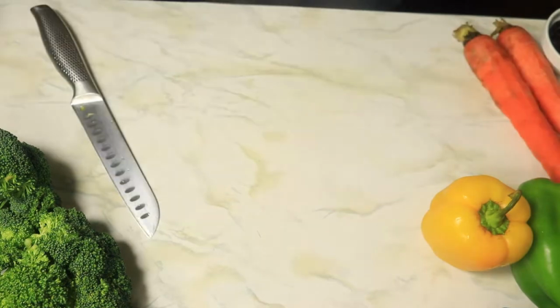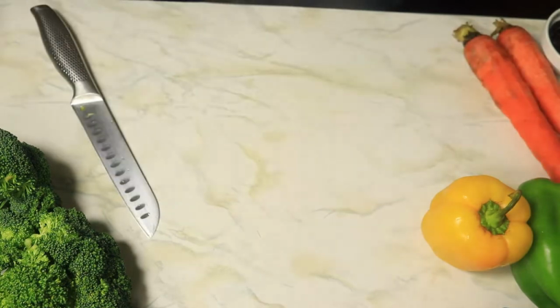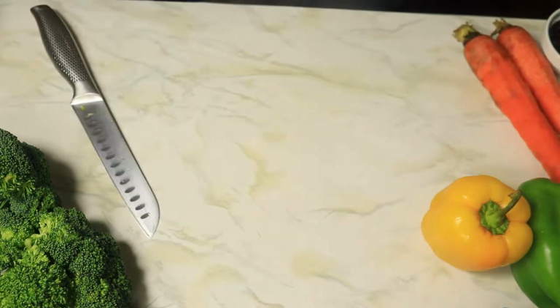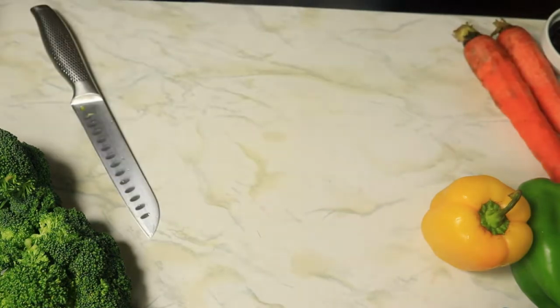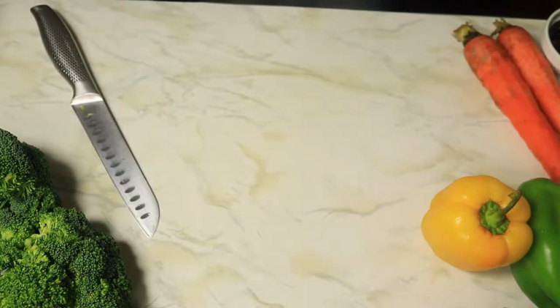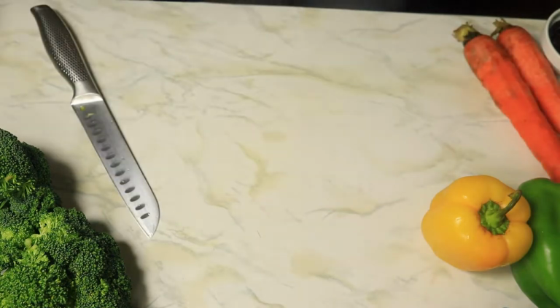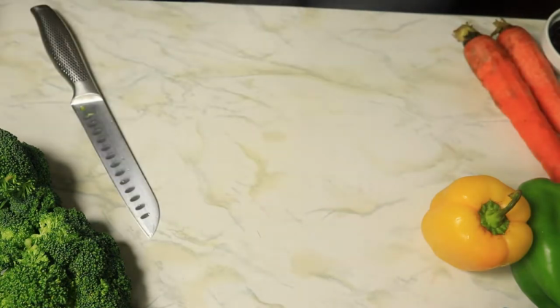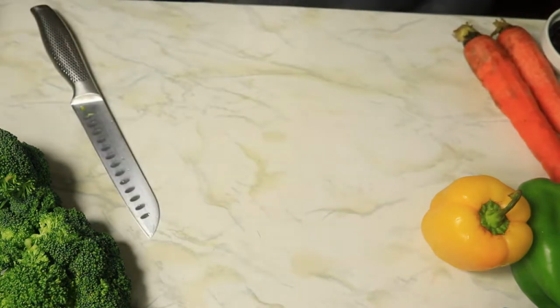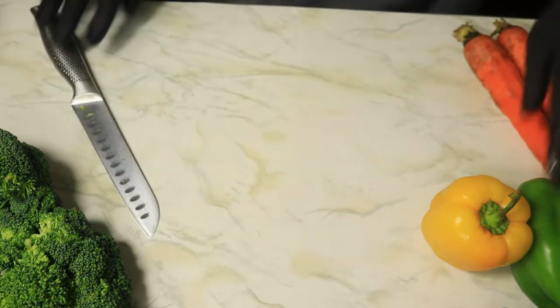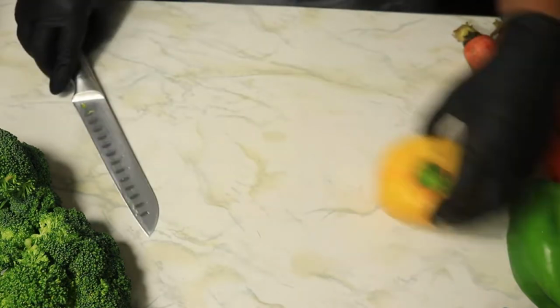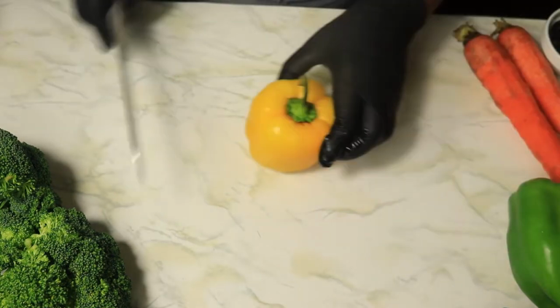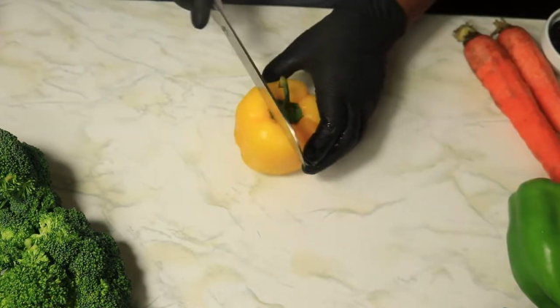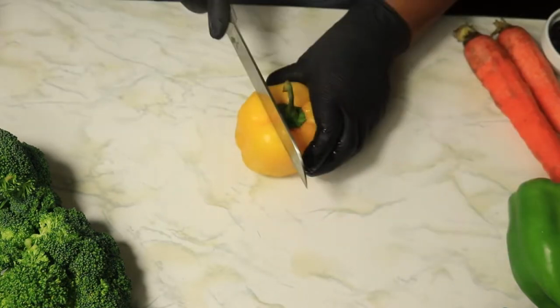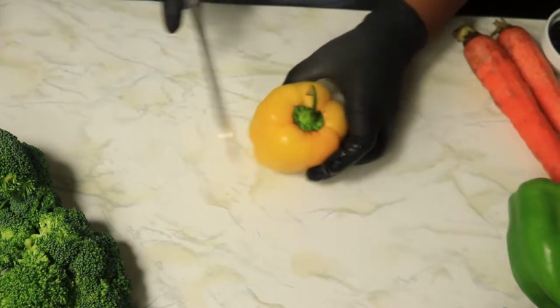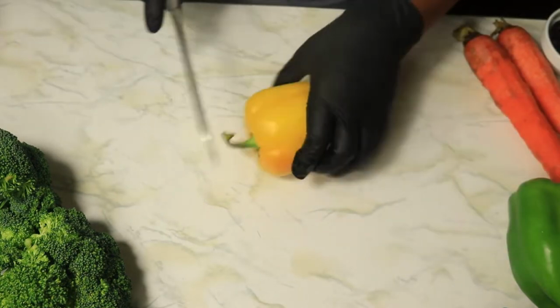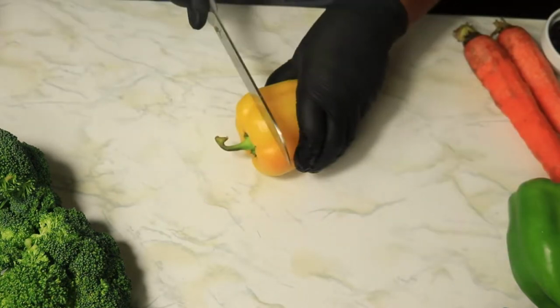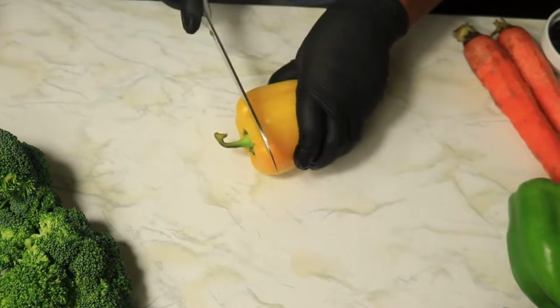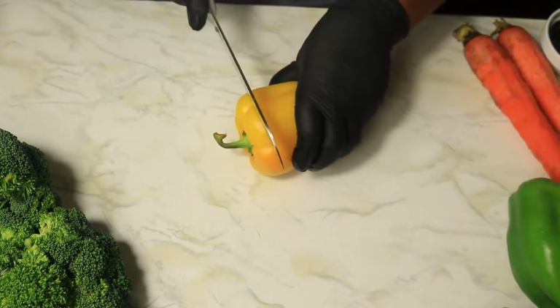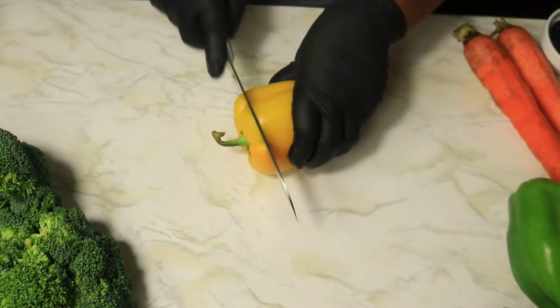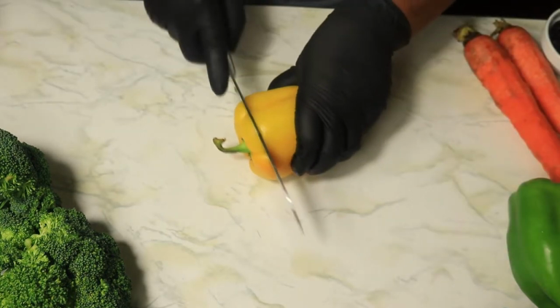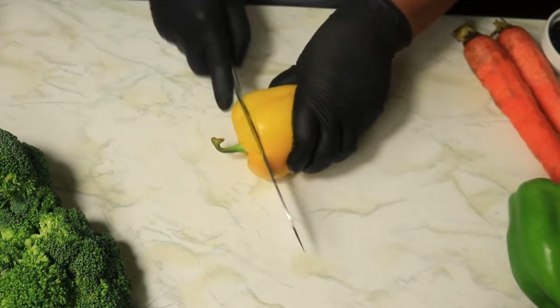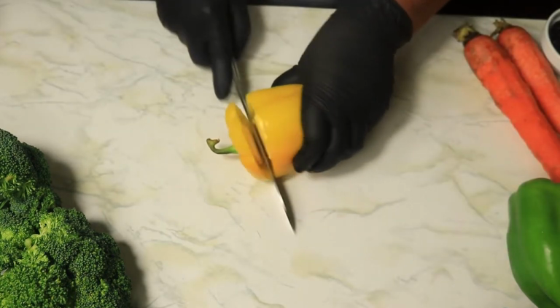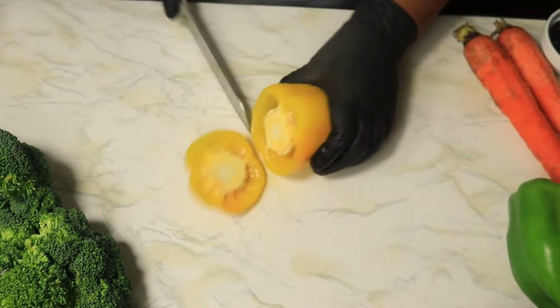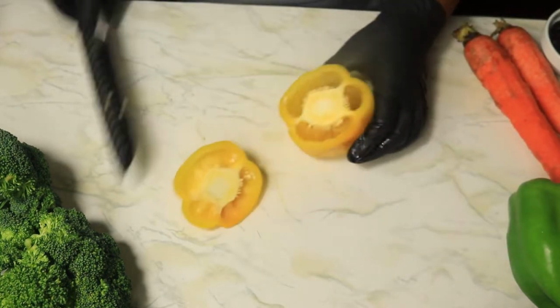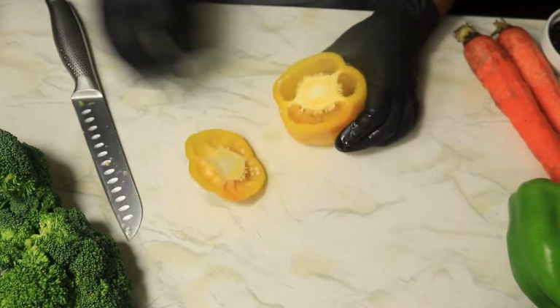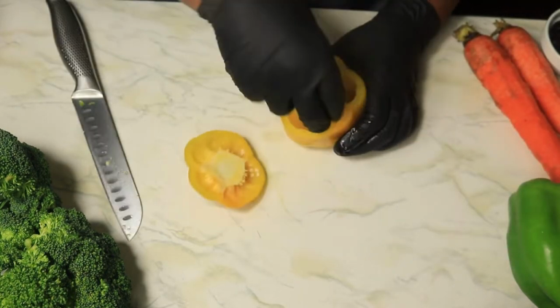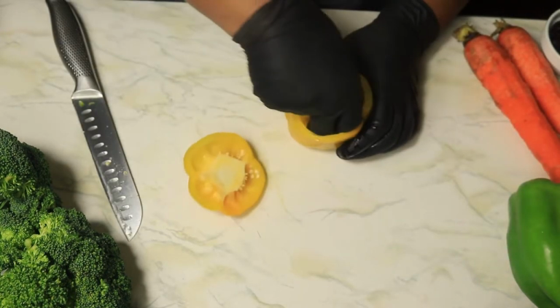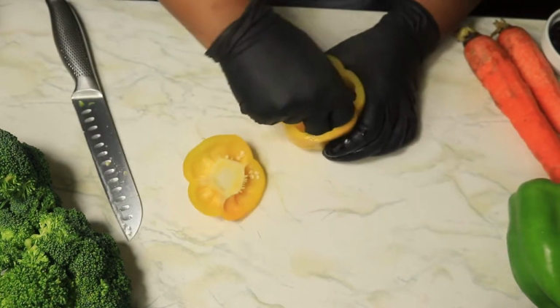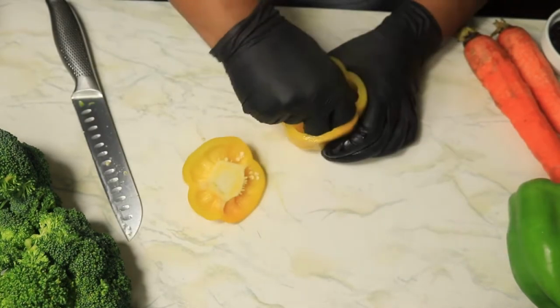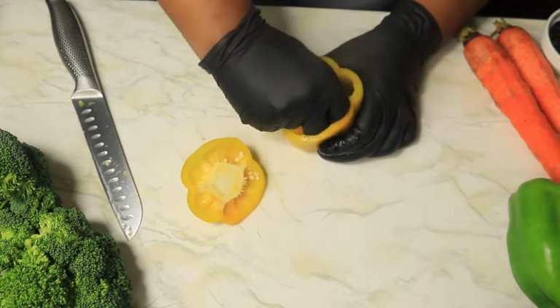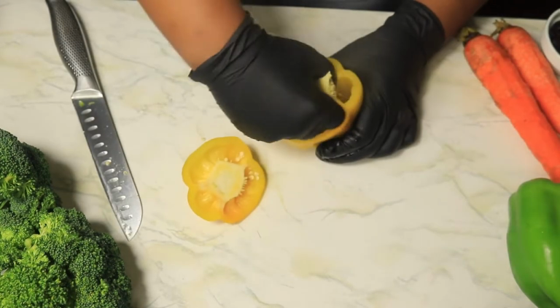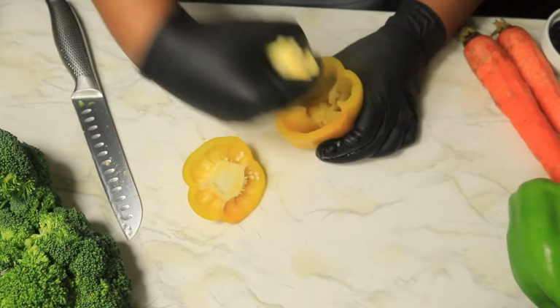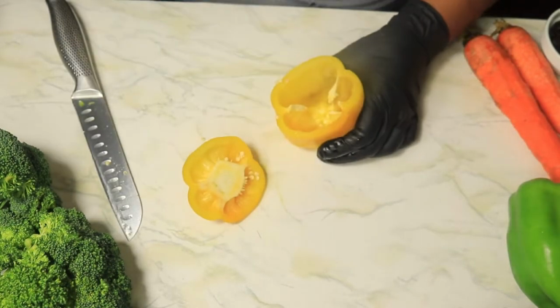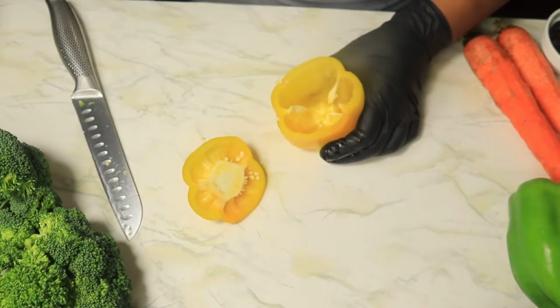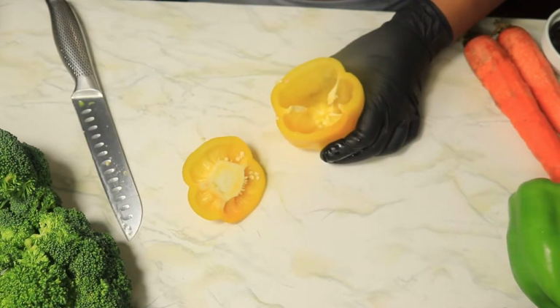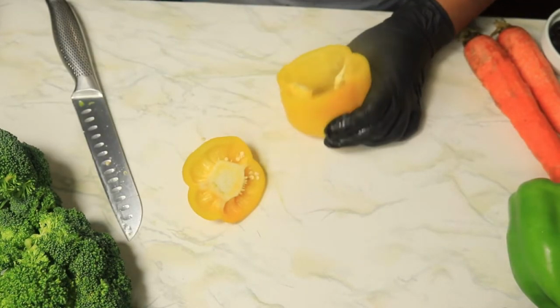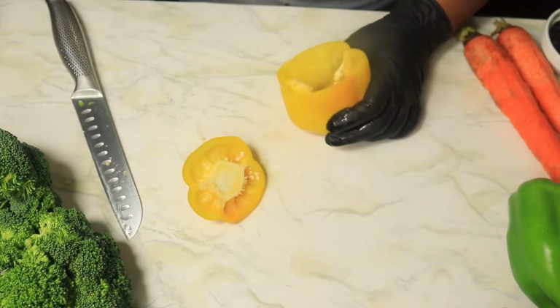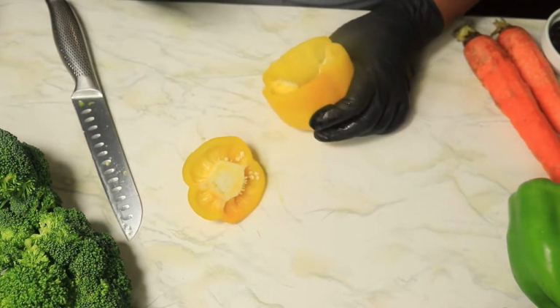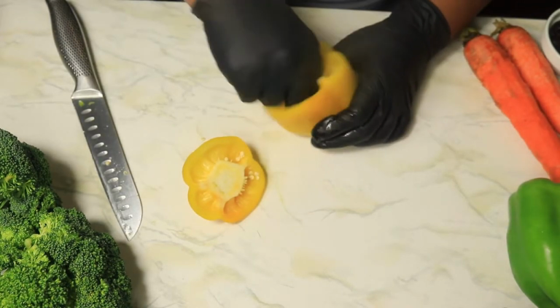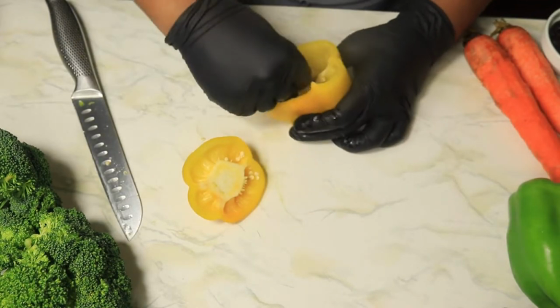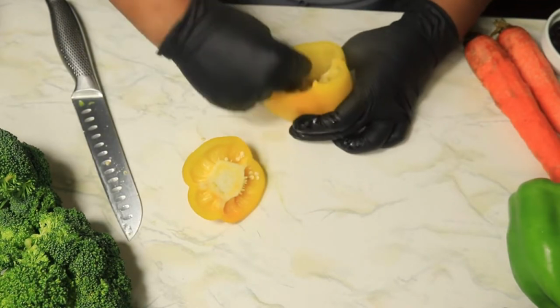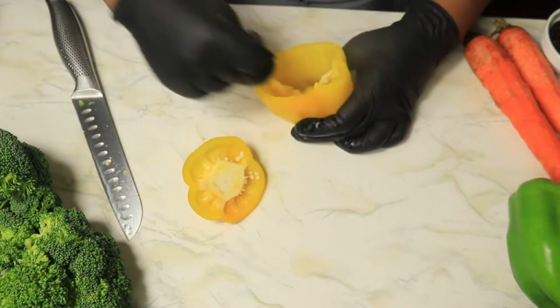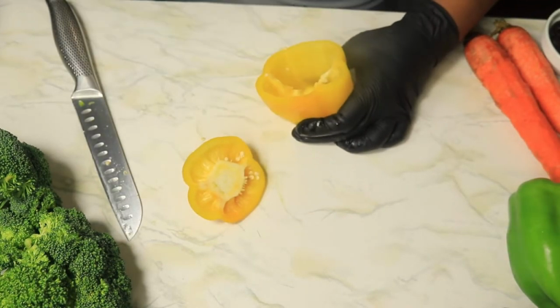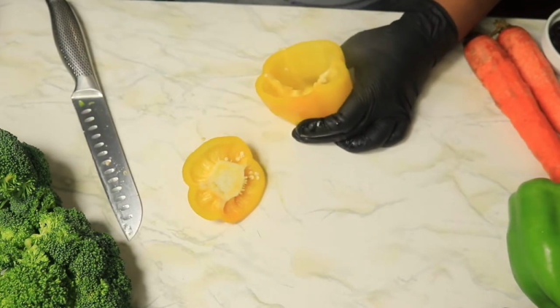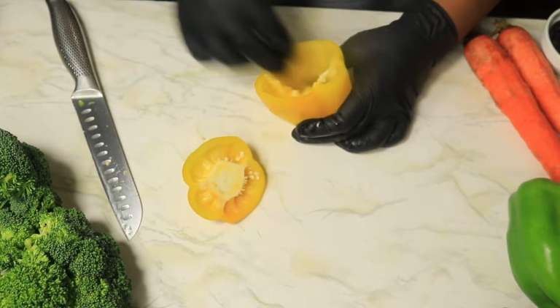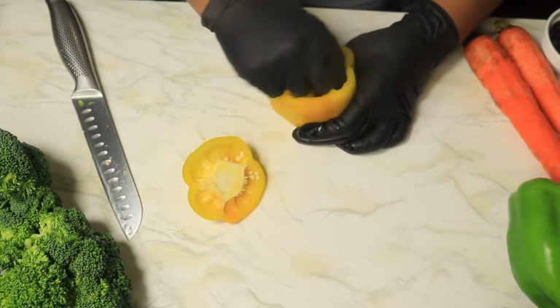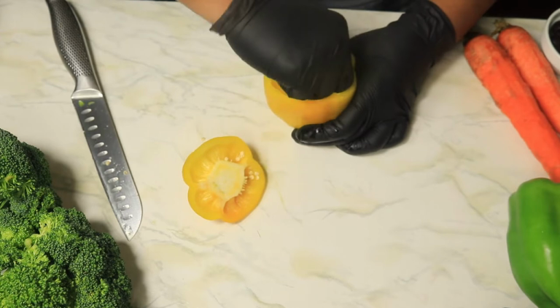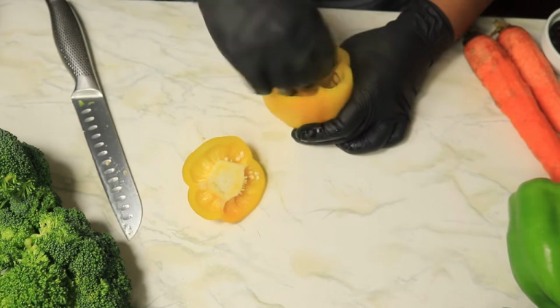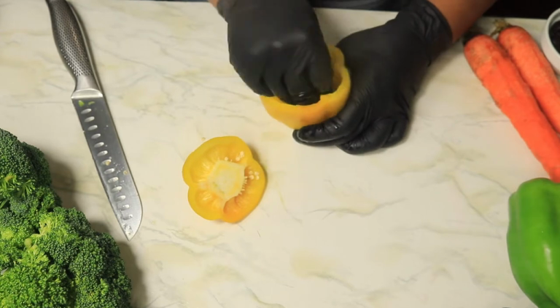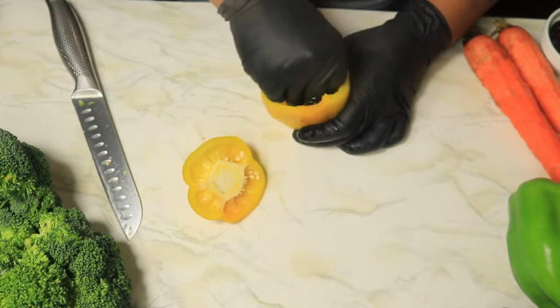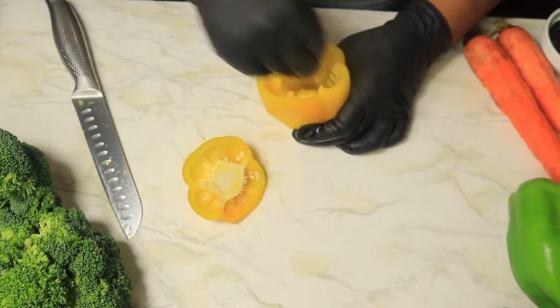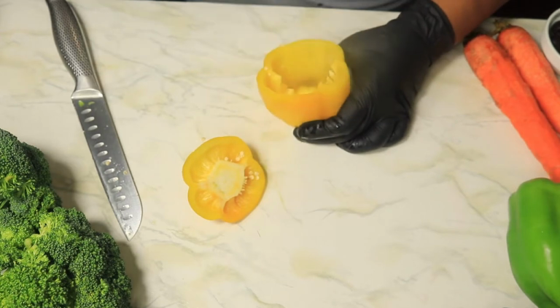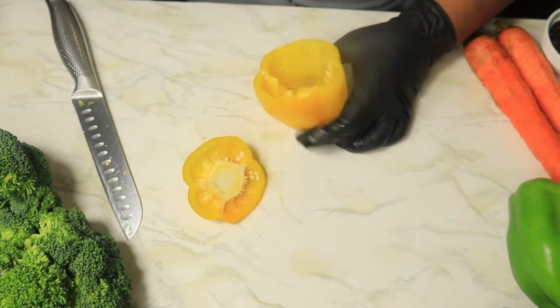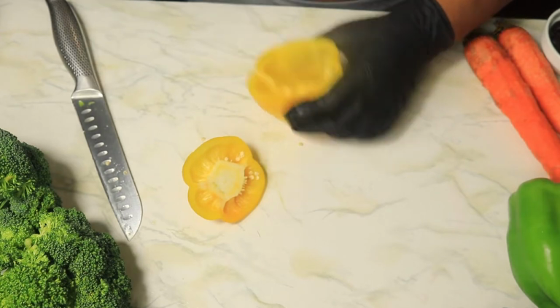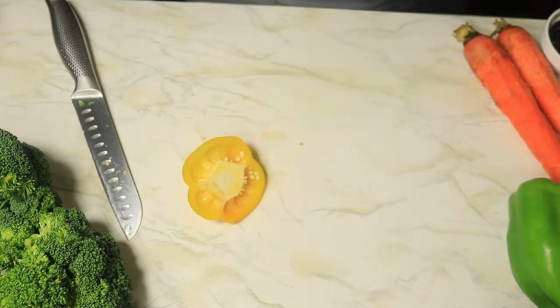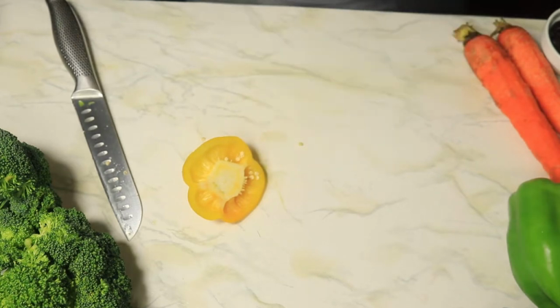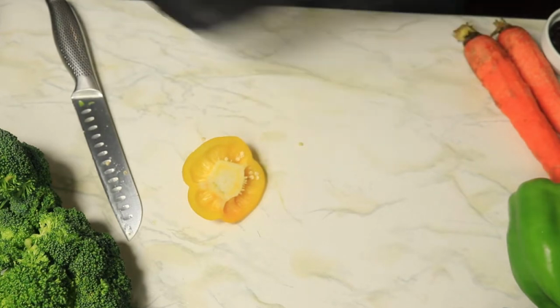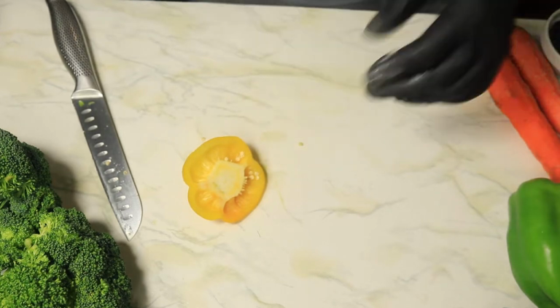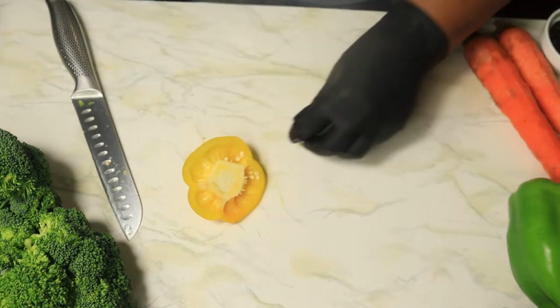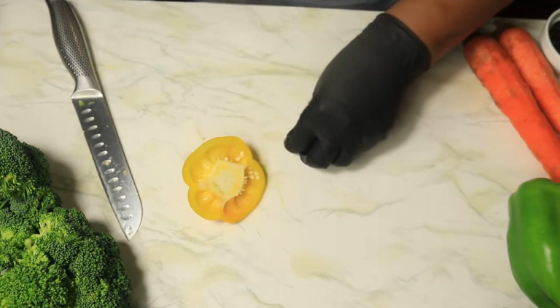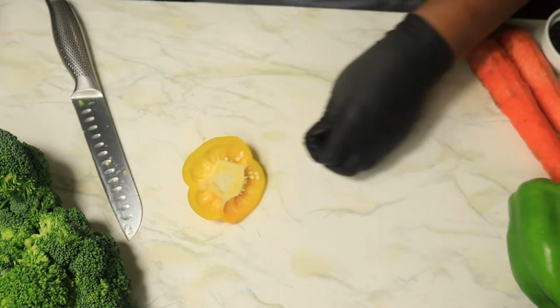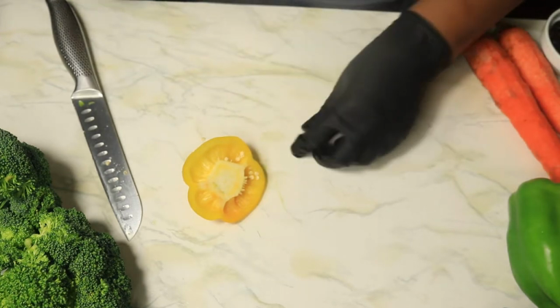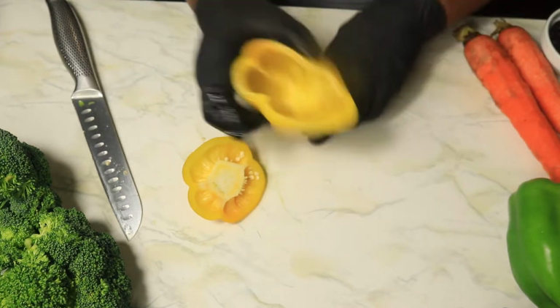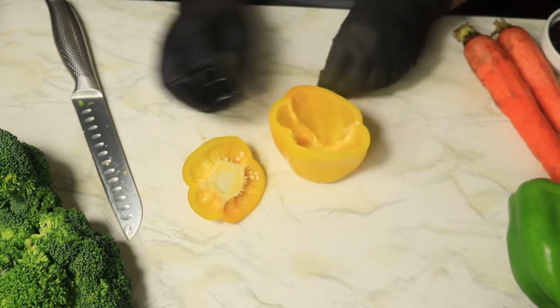The yellow bell pepper will bring a brighter color to the stir fry. Remove the inner core of the pepper and cut the rest into thin slices.